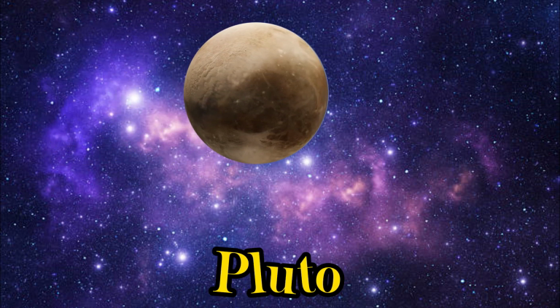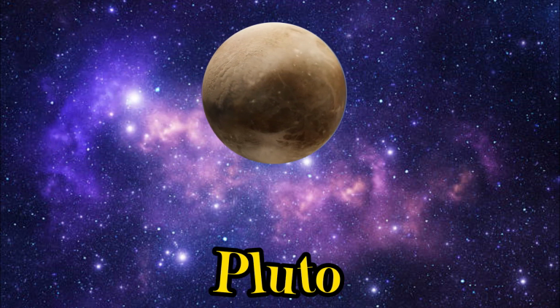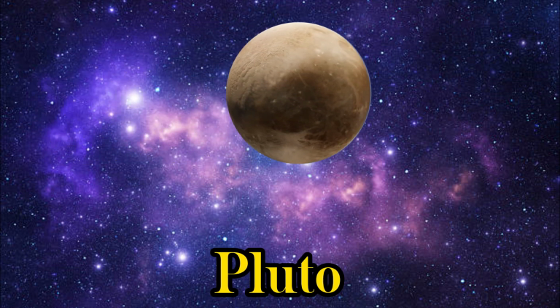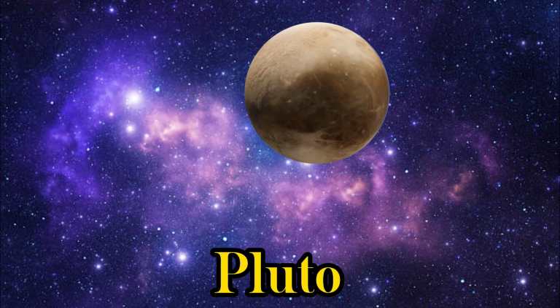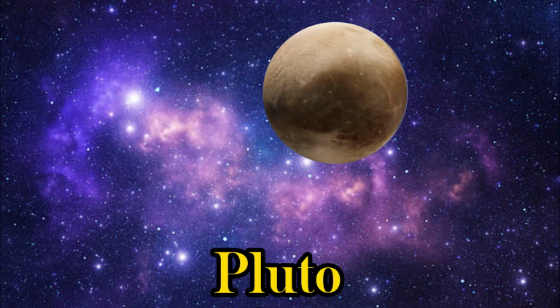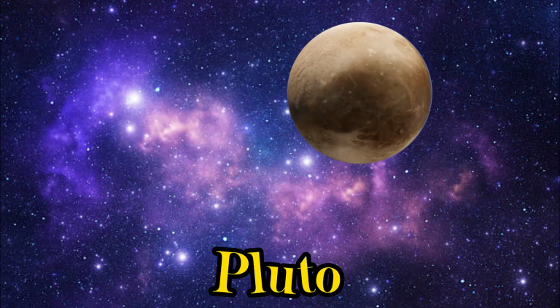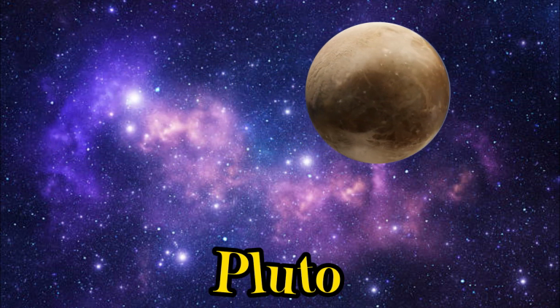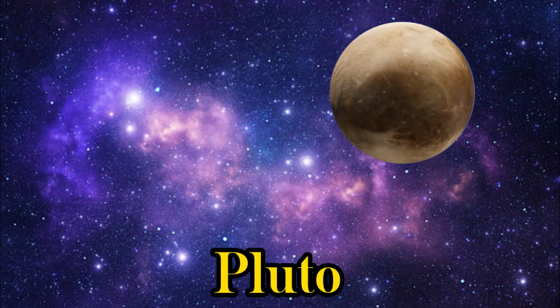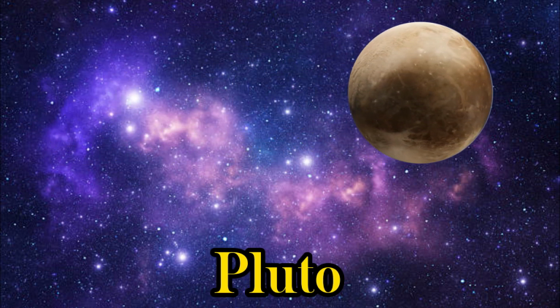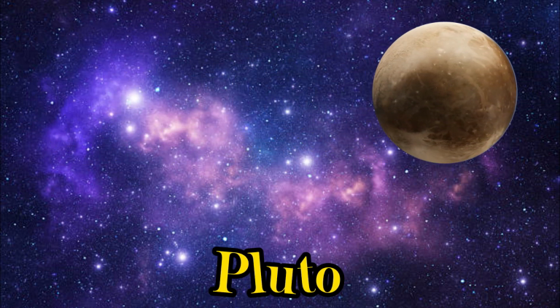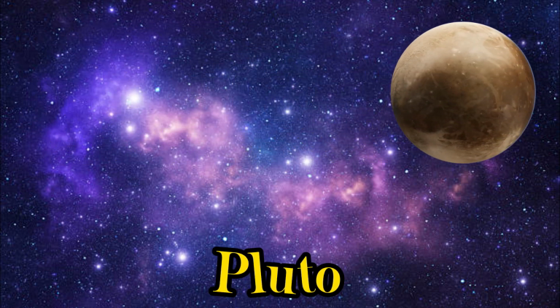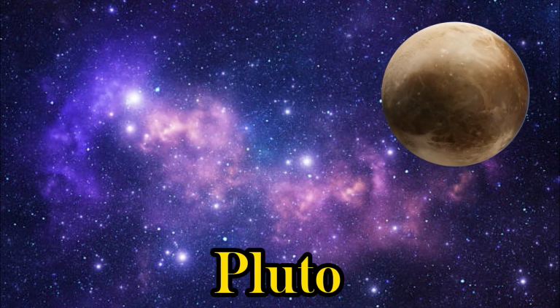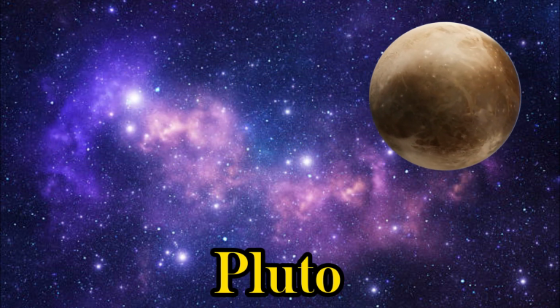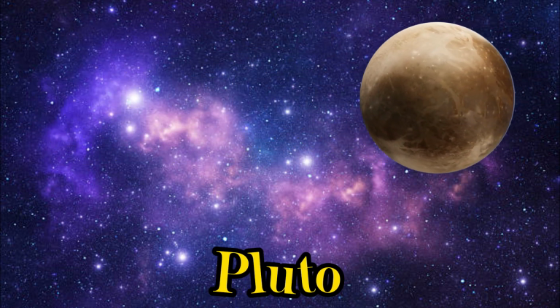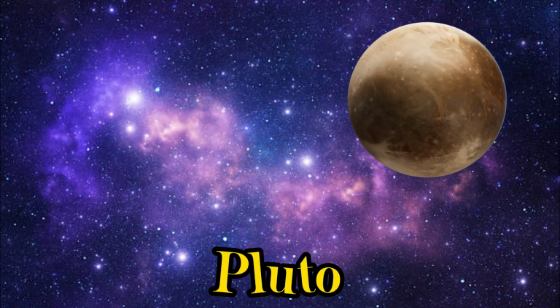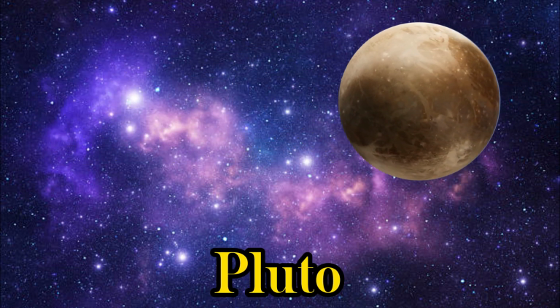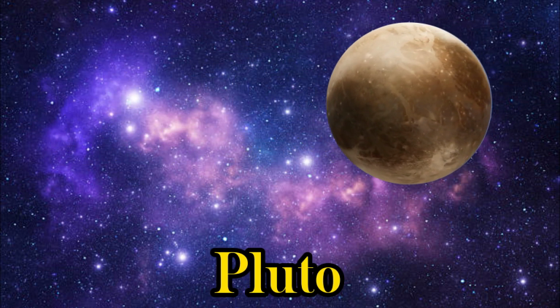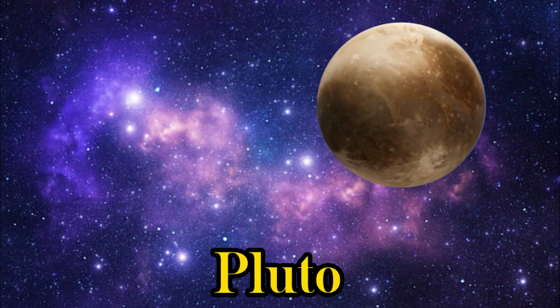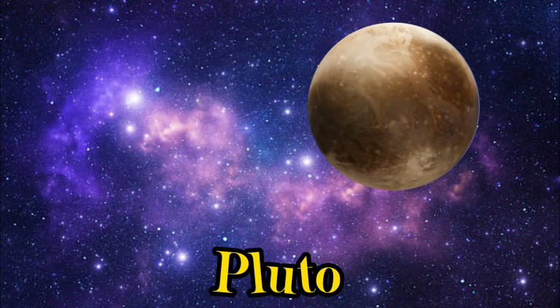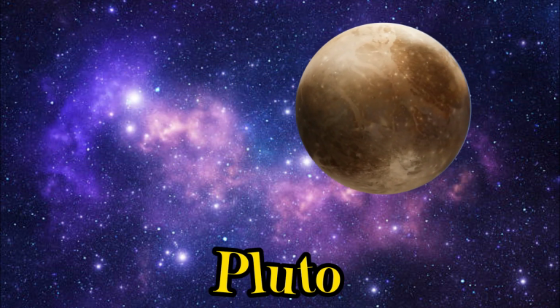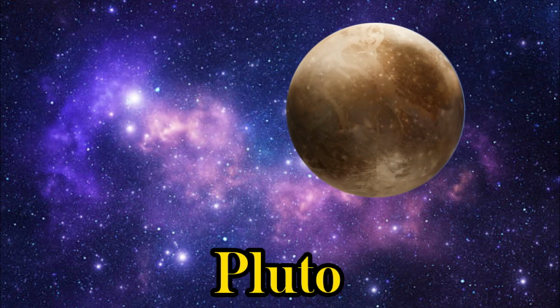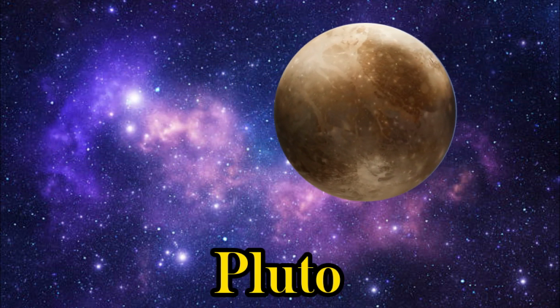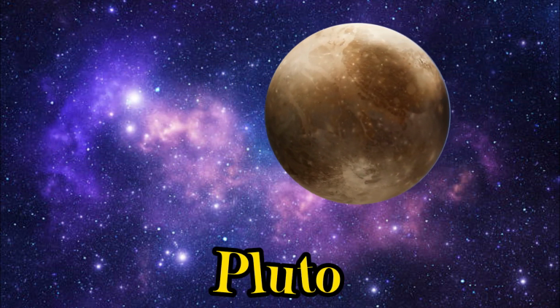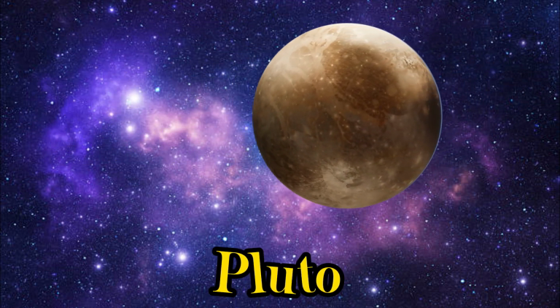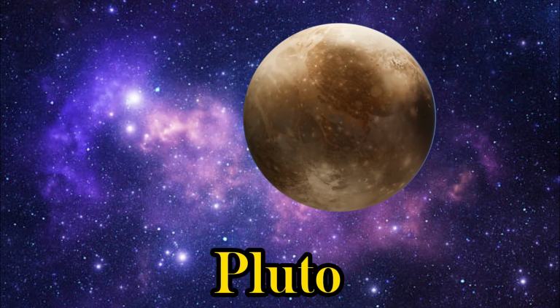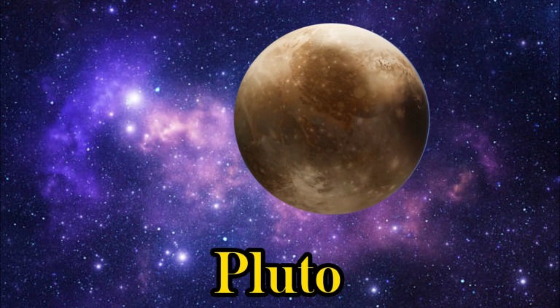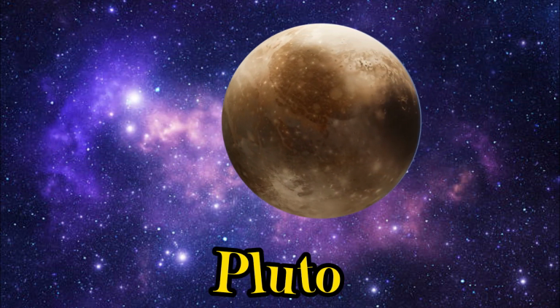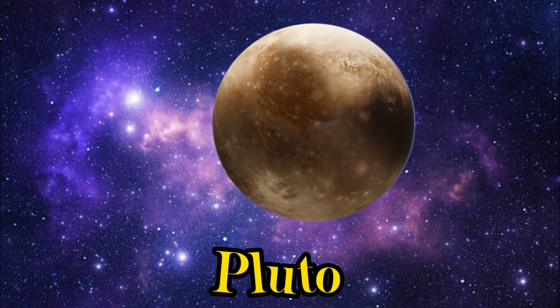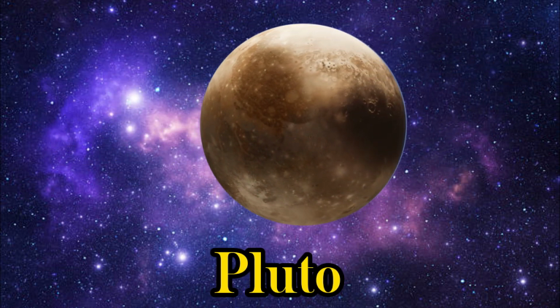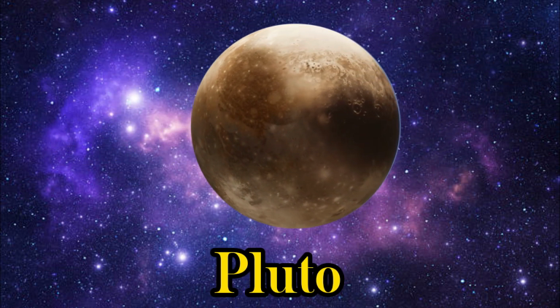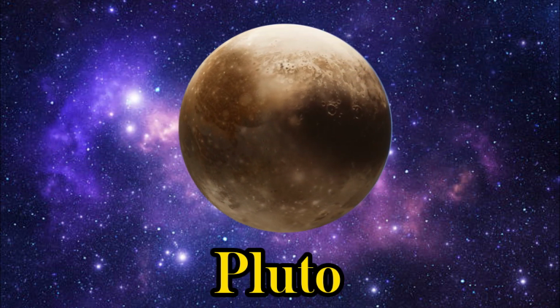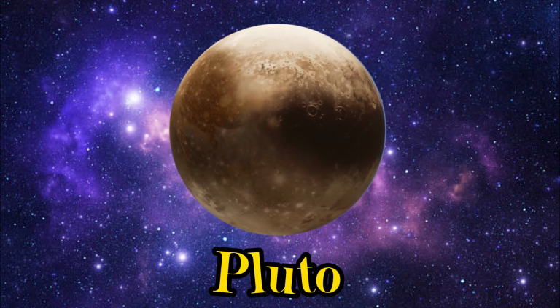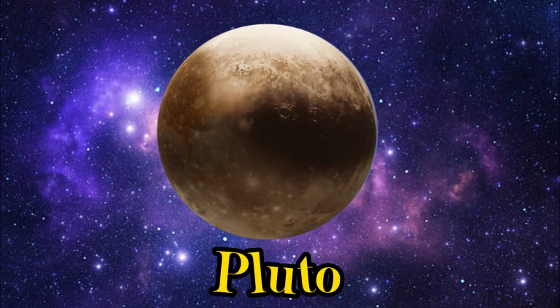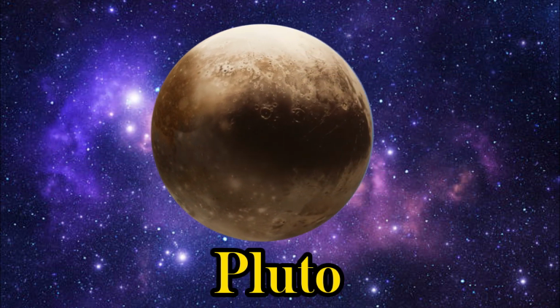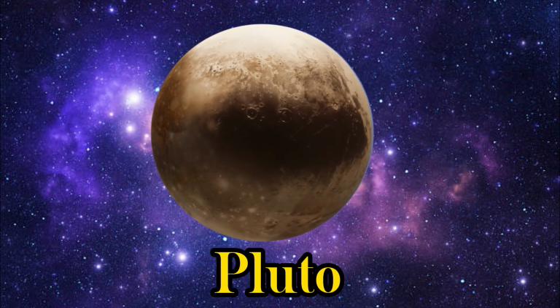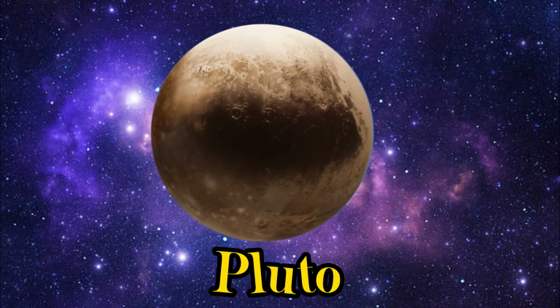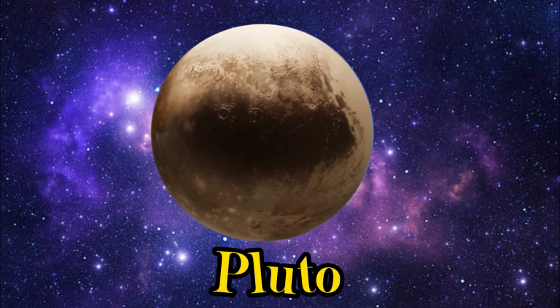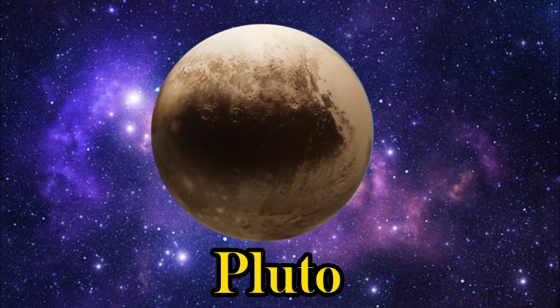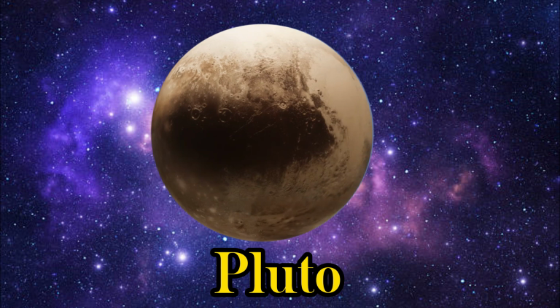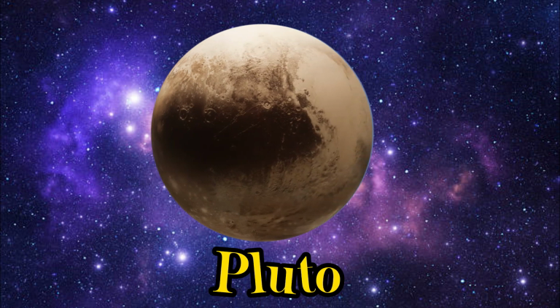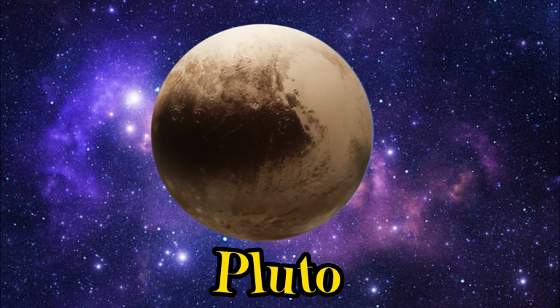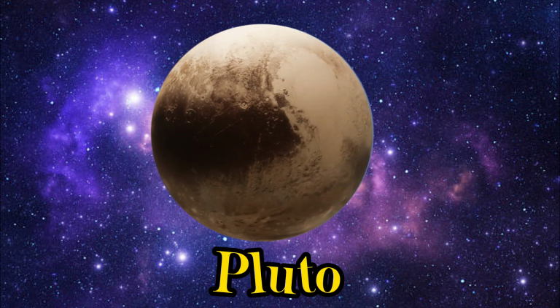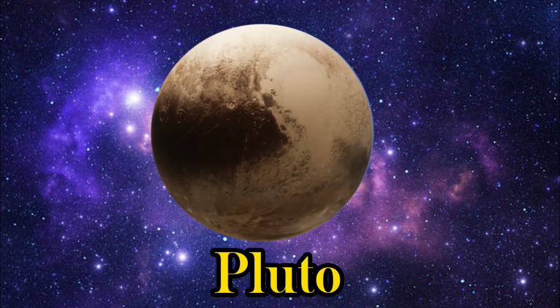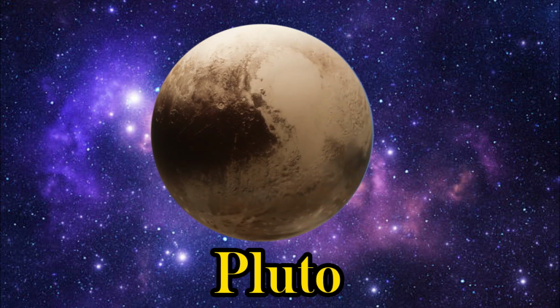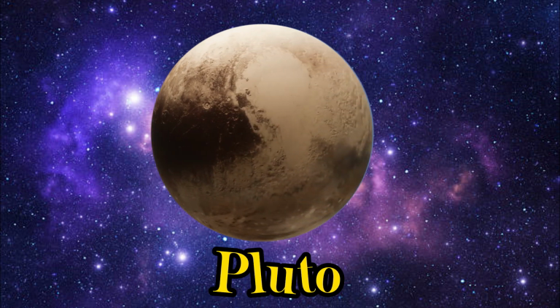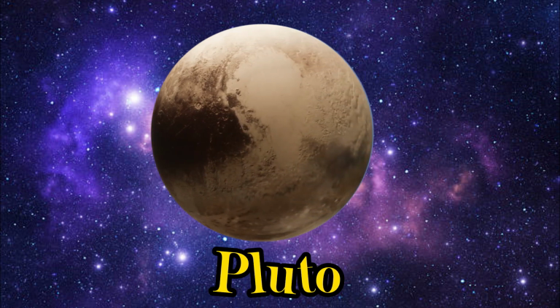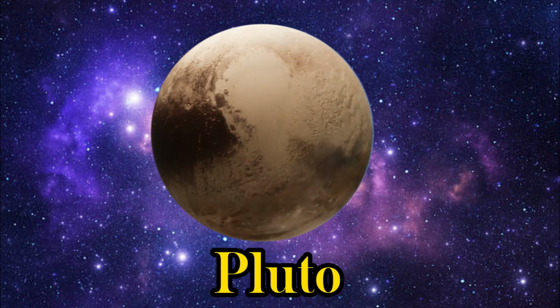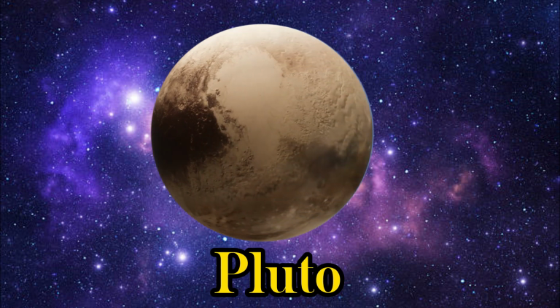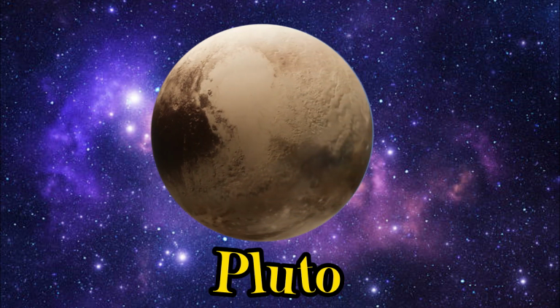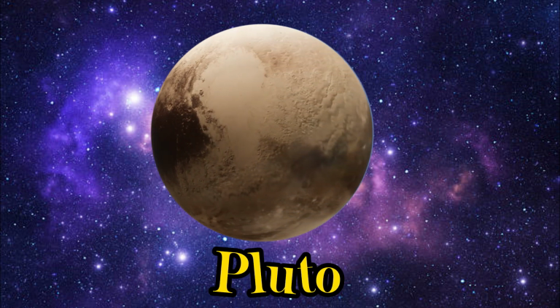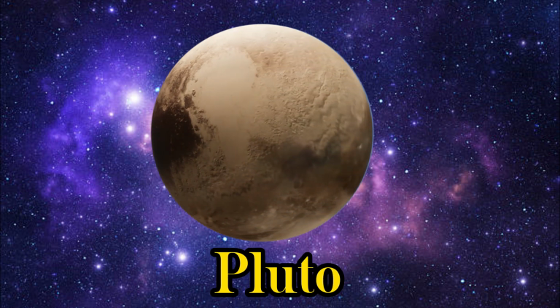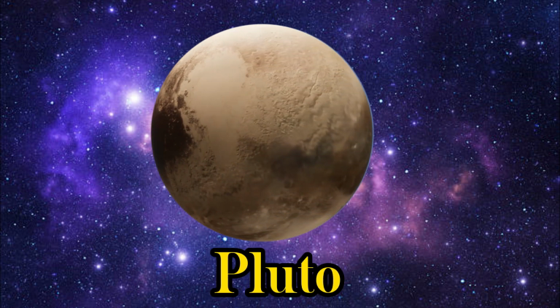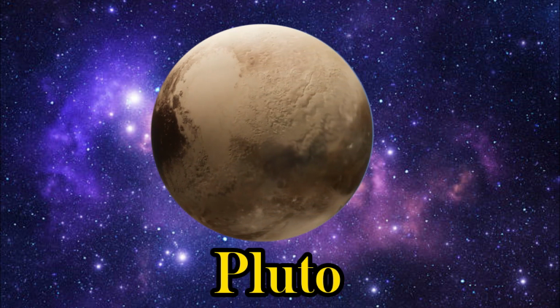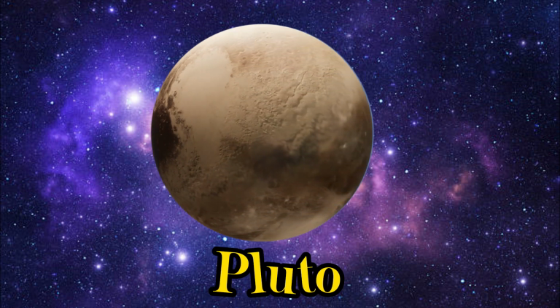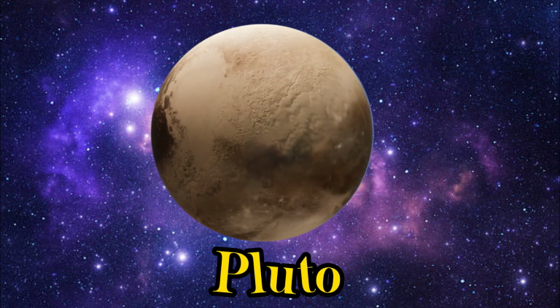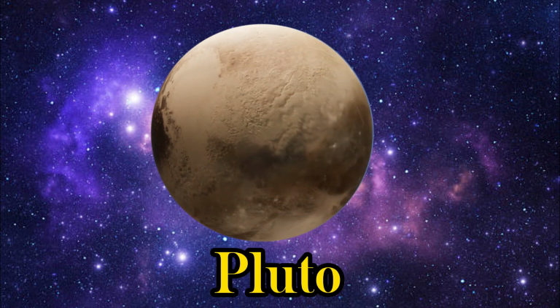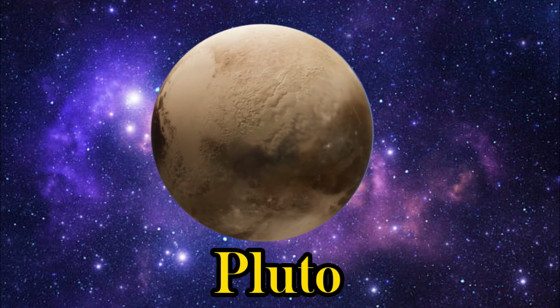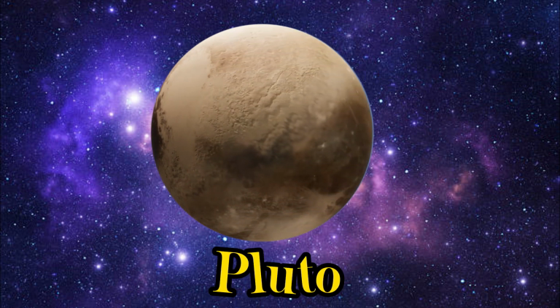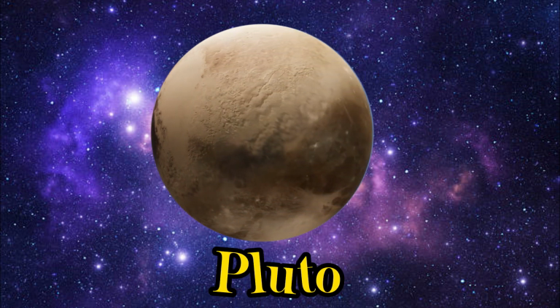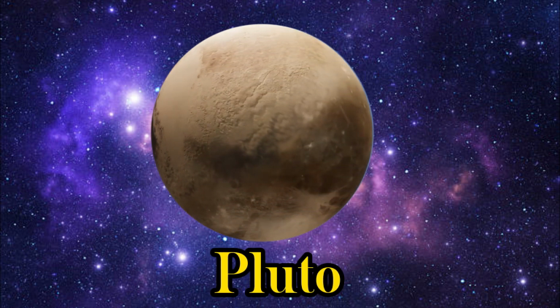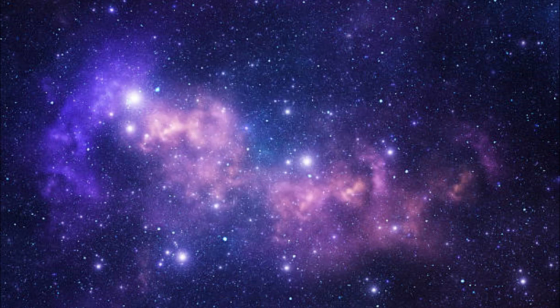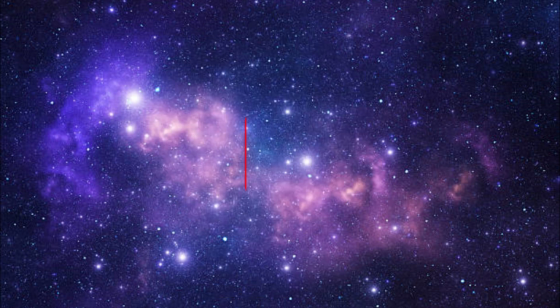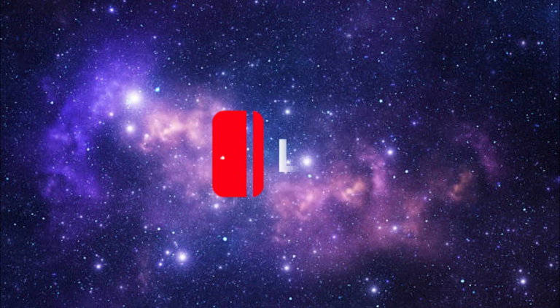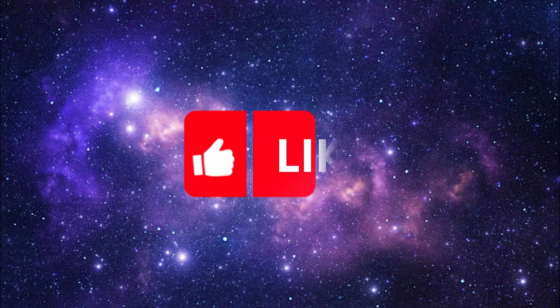Say hi to Pluto, once considered the ninth planet but now a dwarf planet.